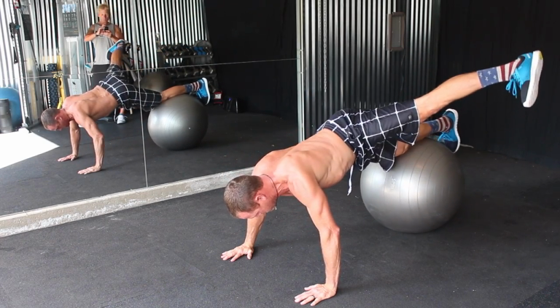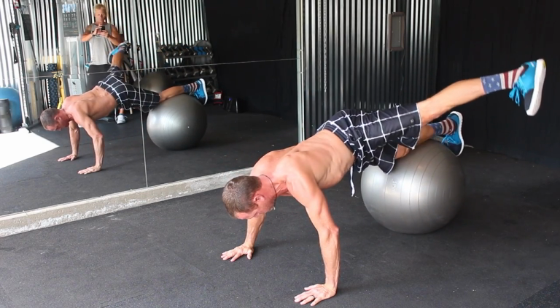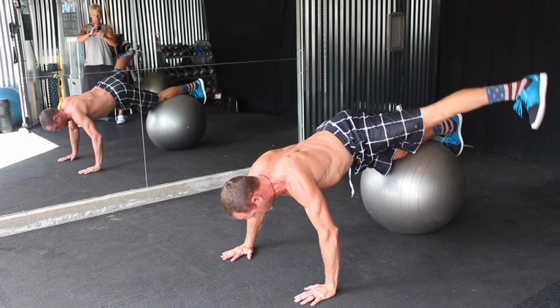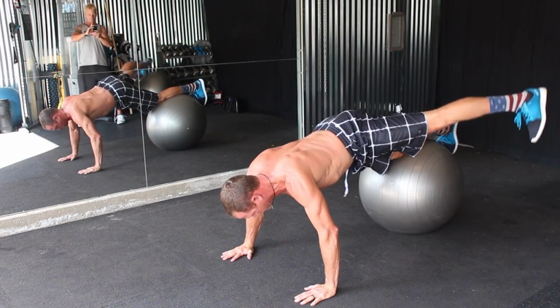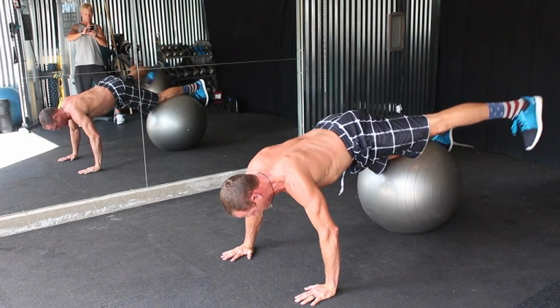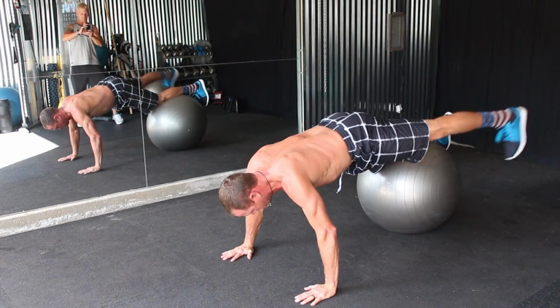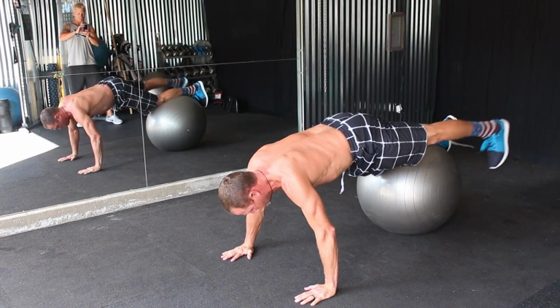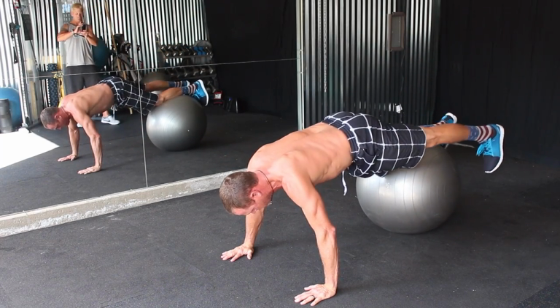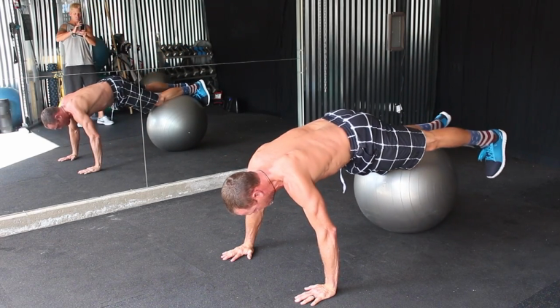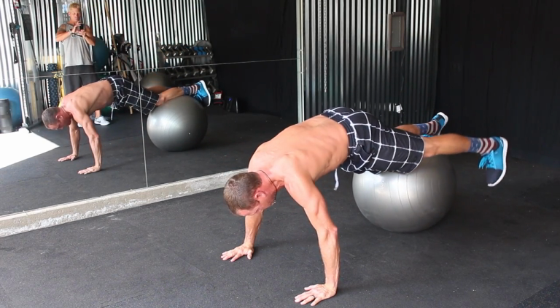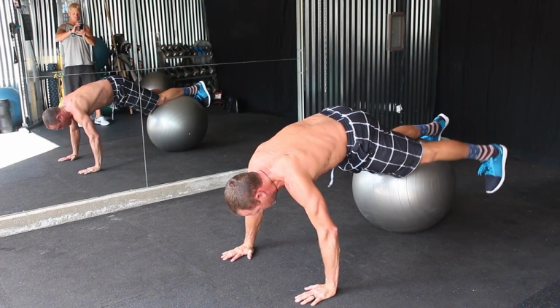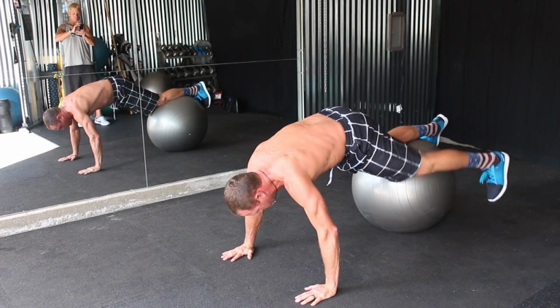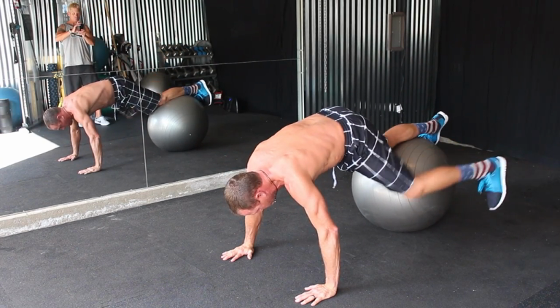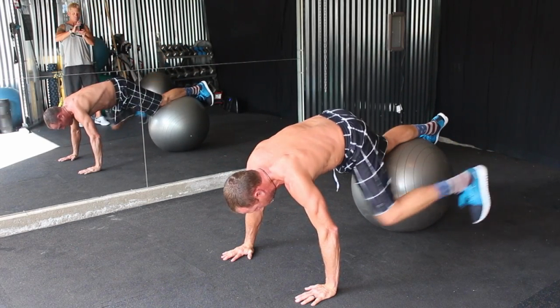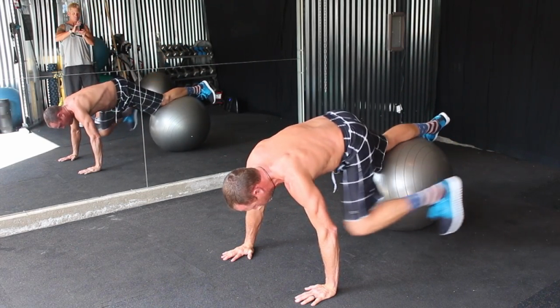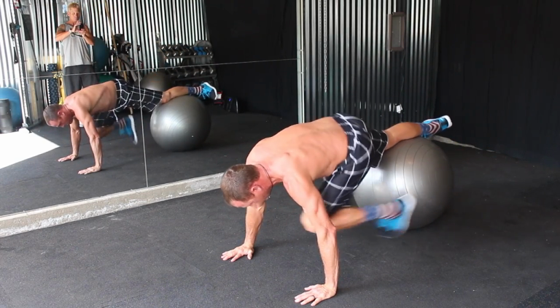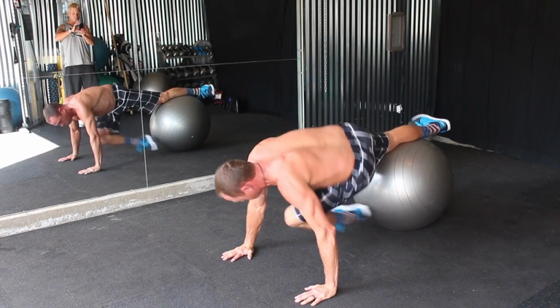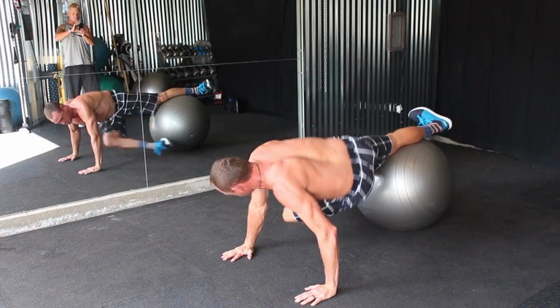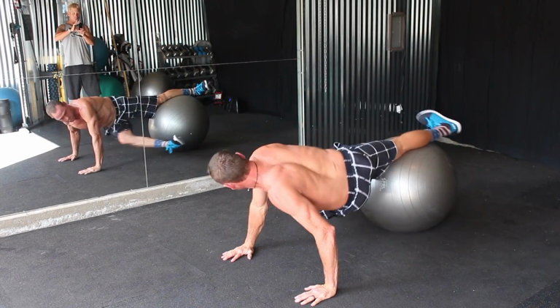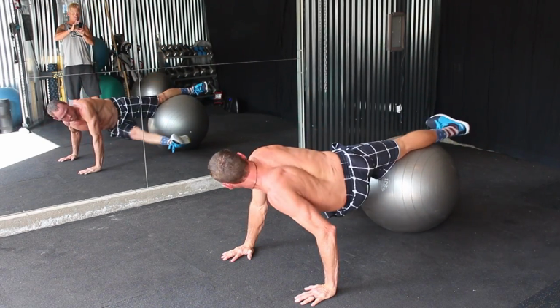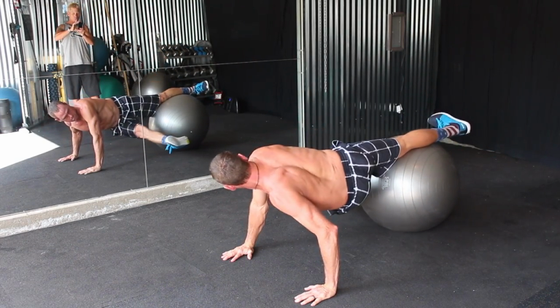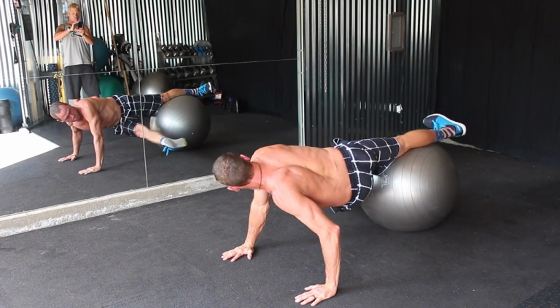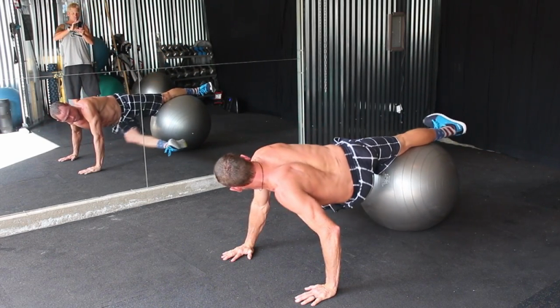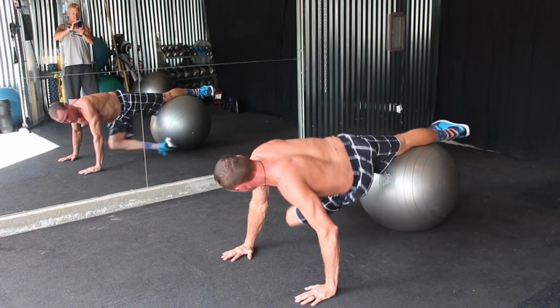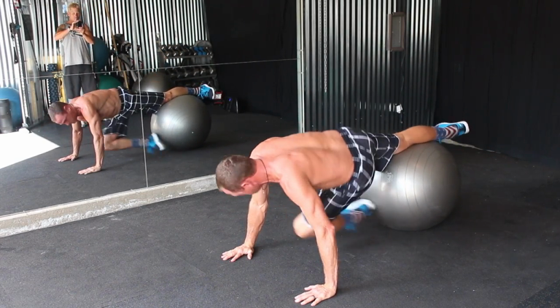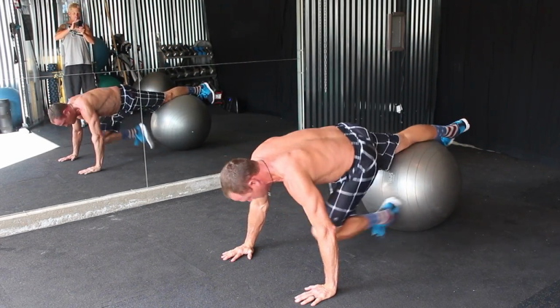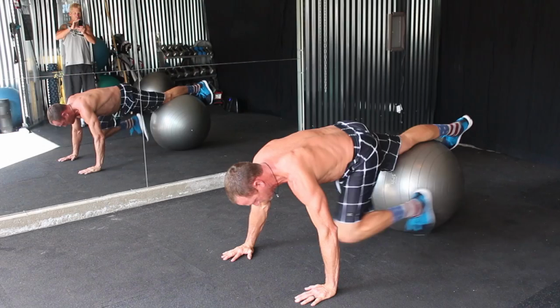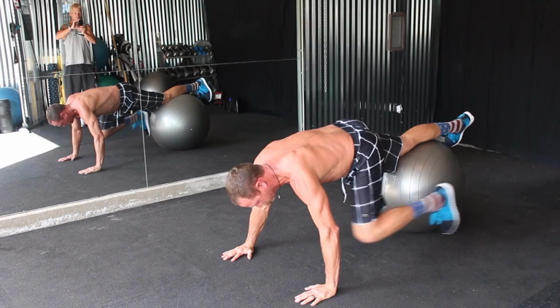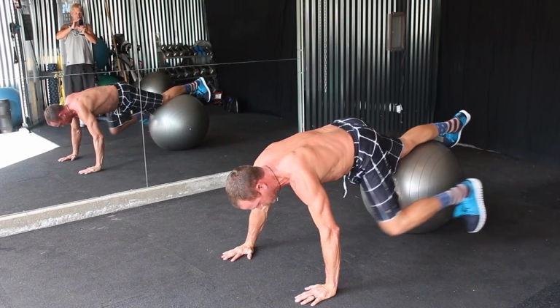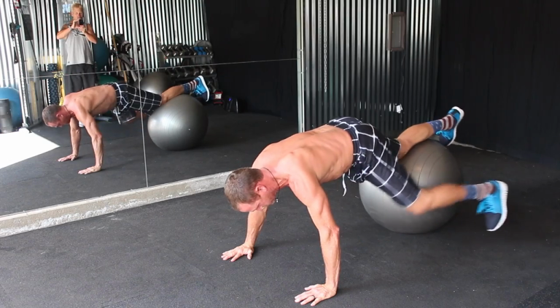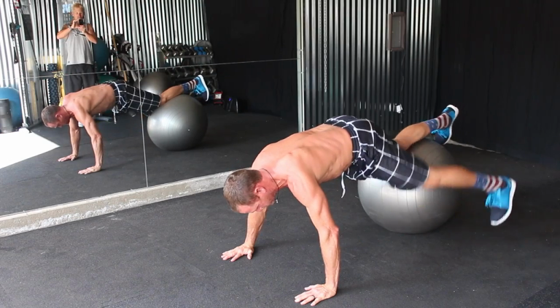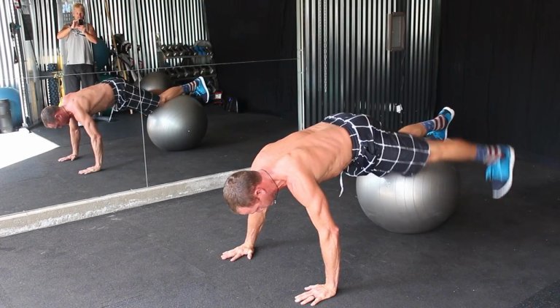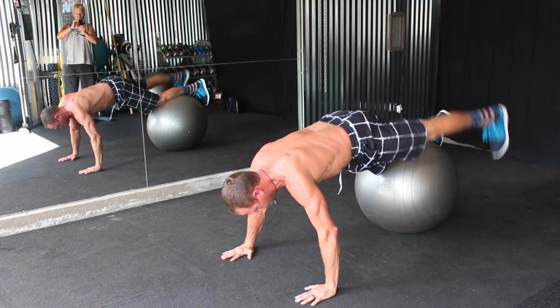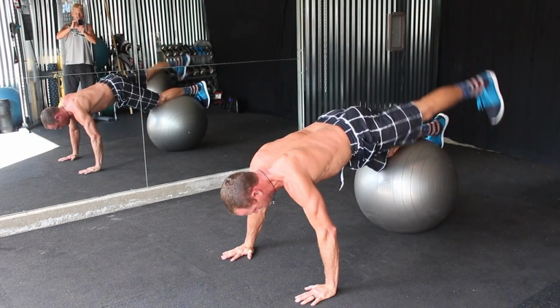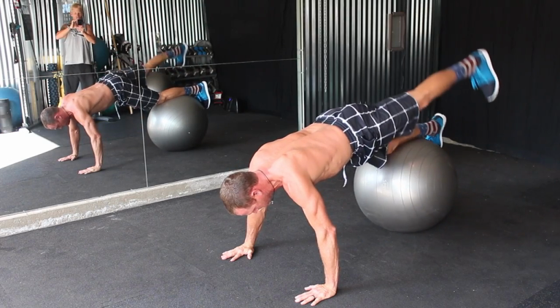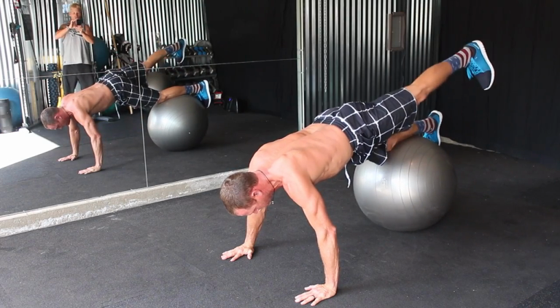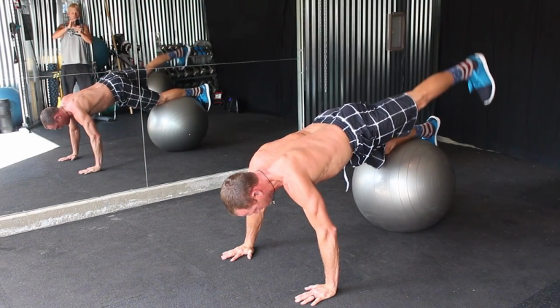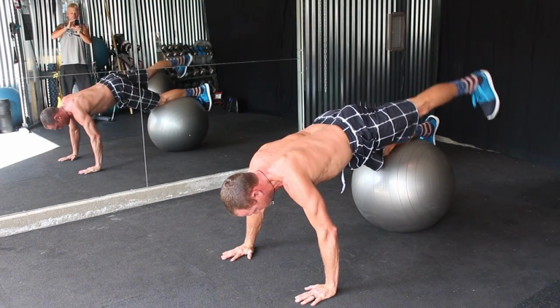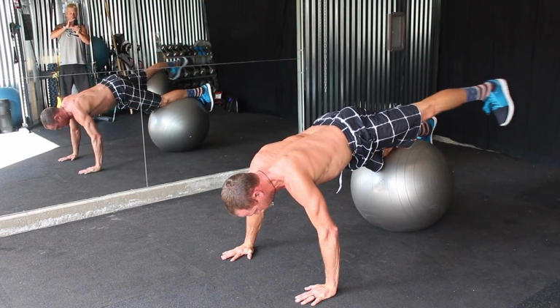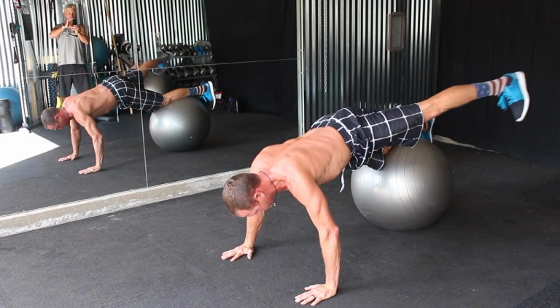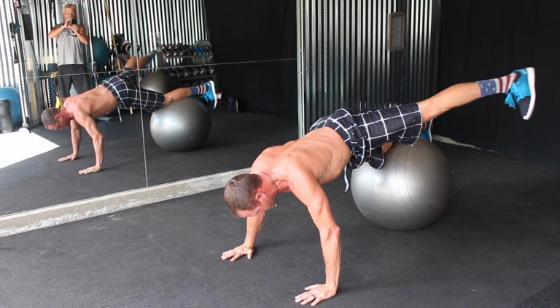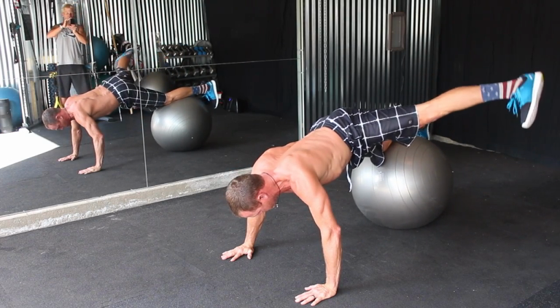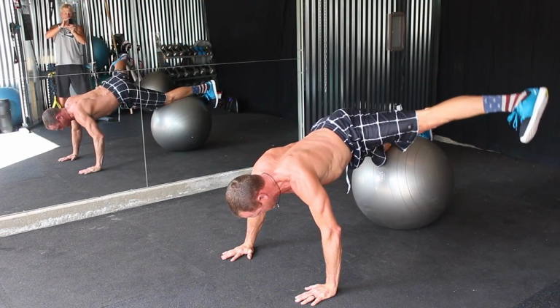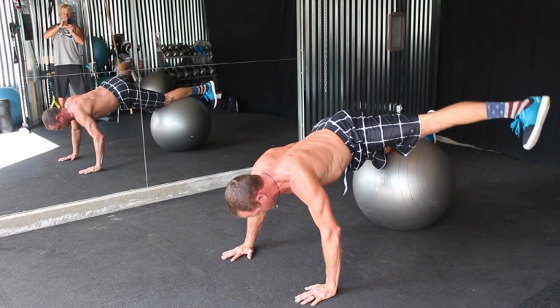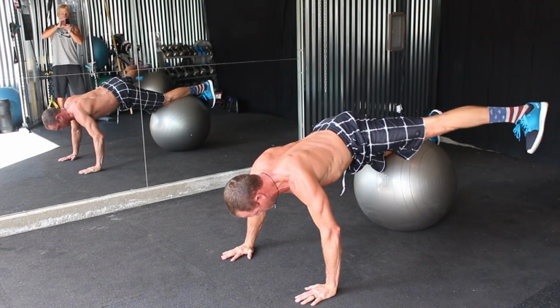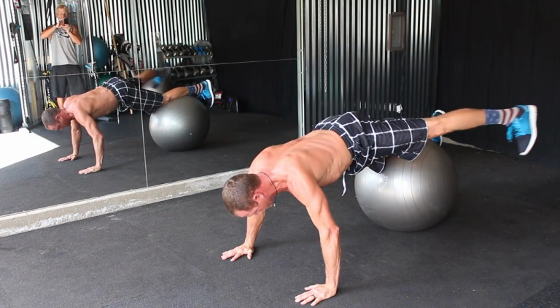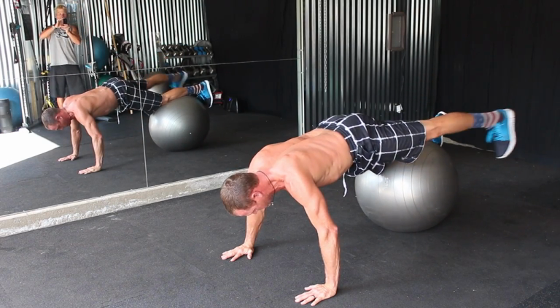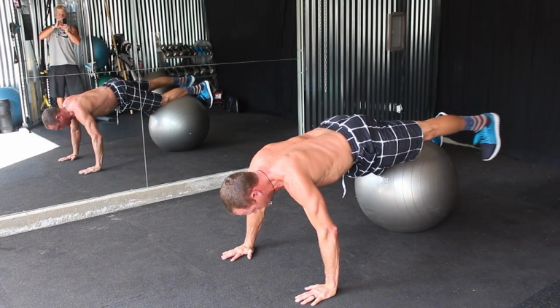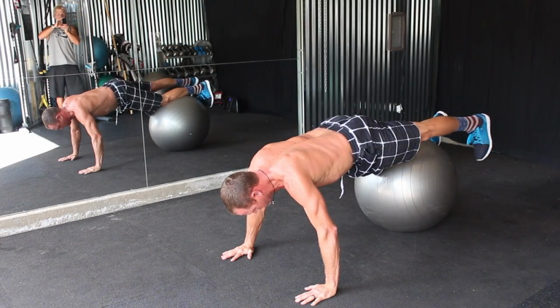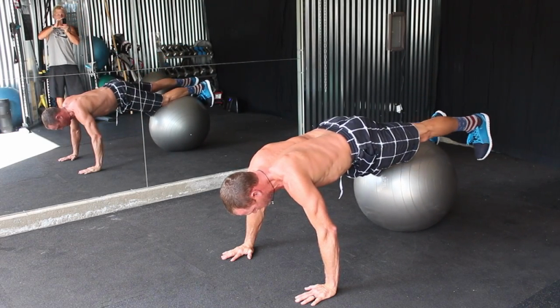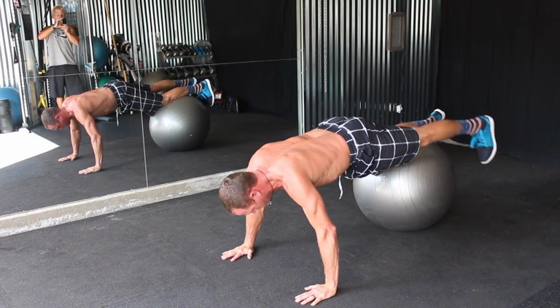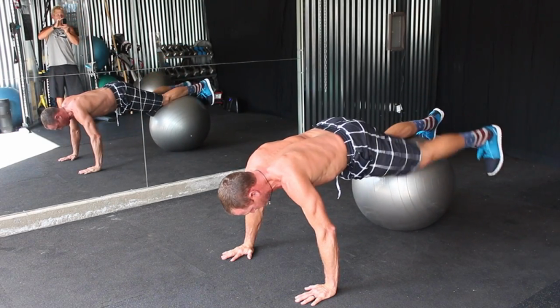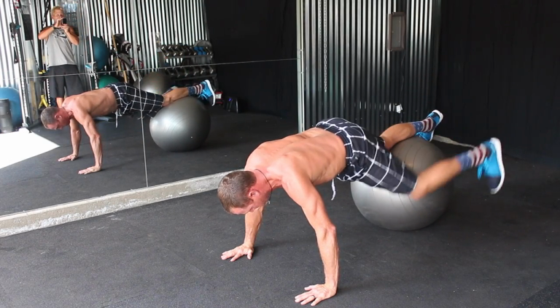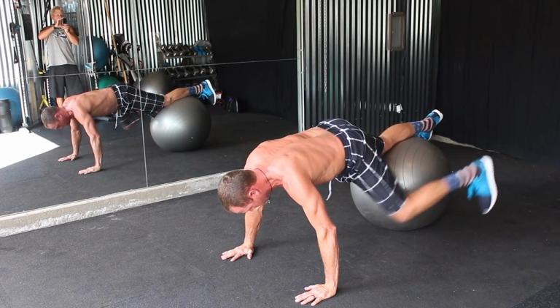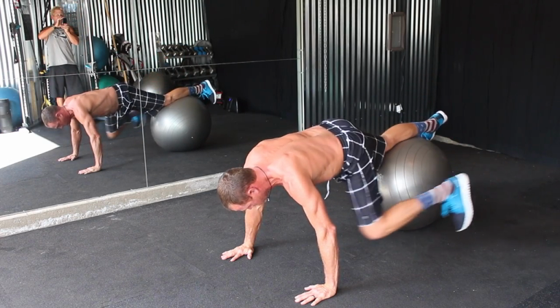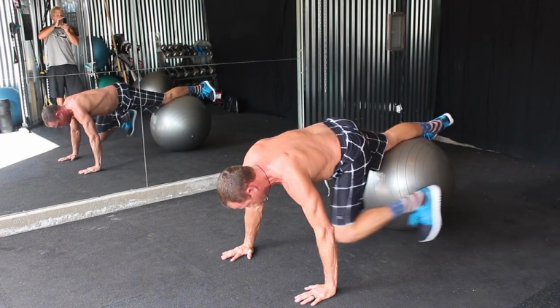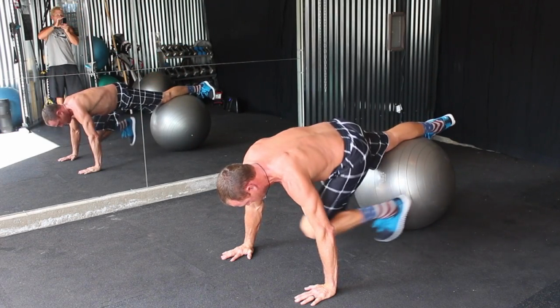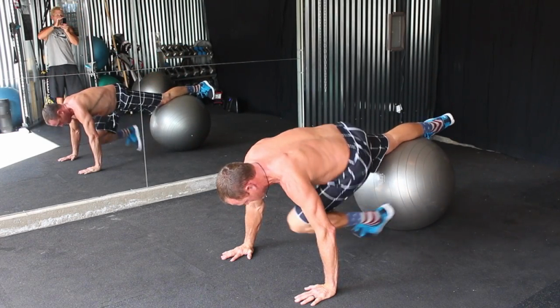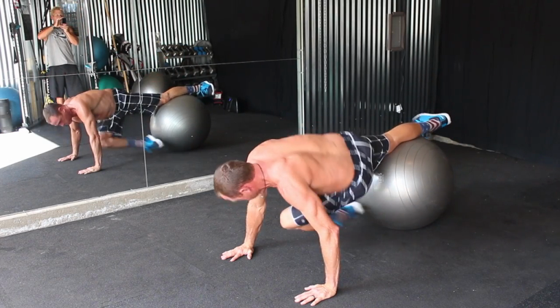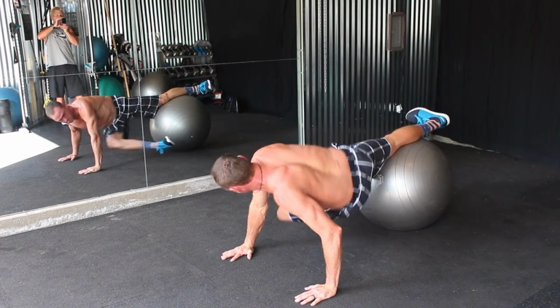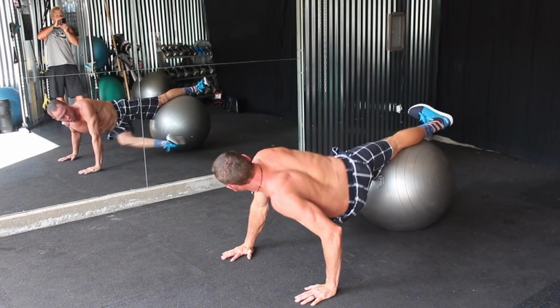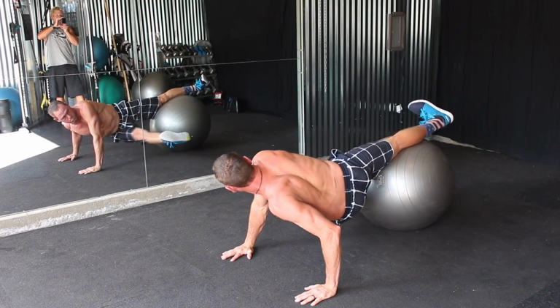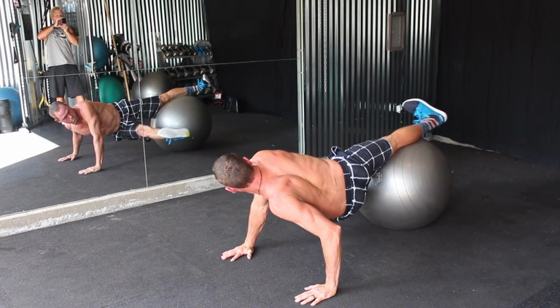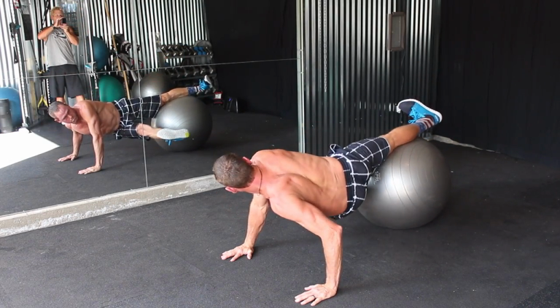It's a great exercise for working the core, inner and outer thighs, shoulders, and just get overall stability and strength.